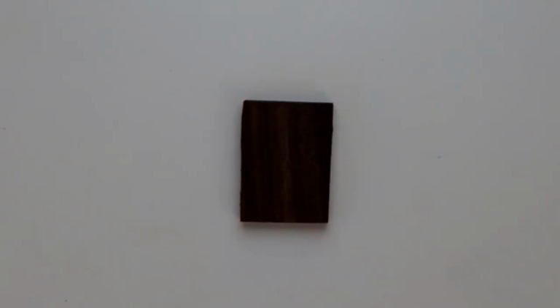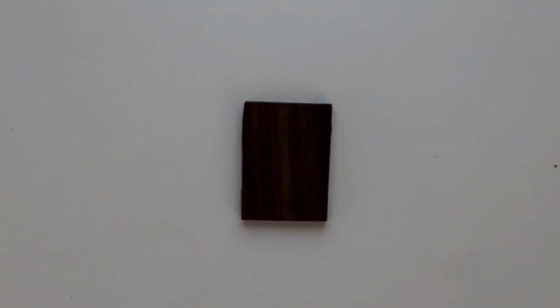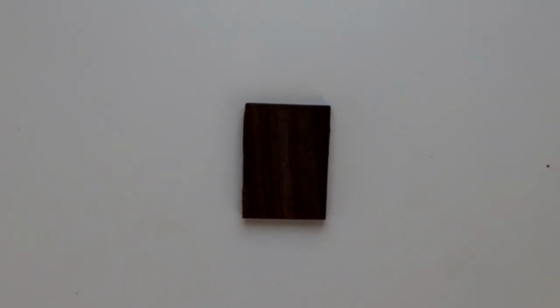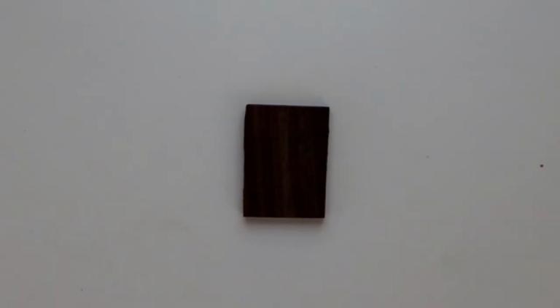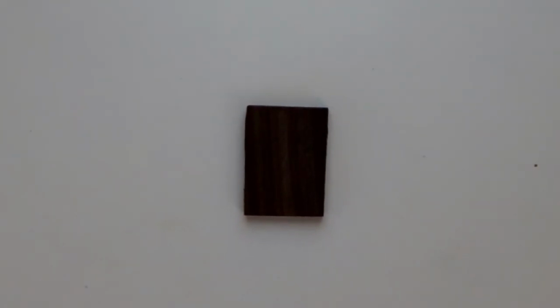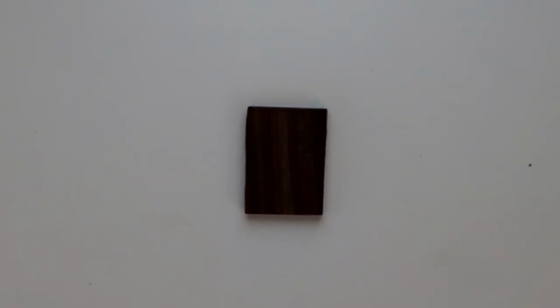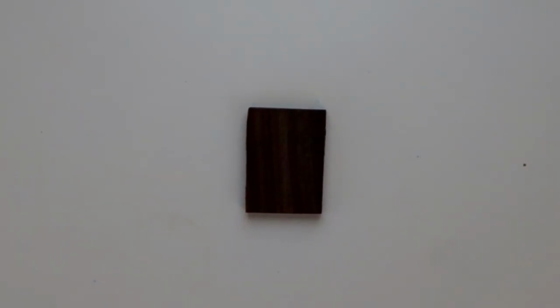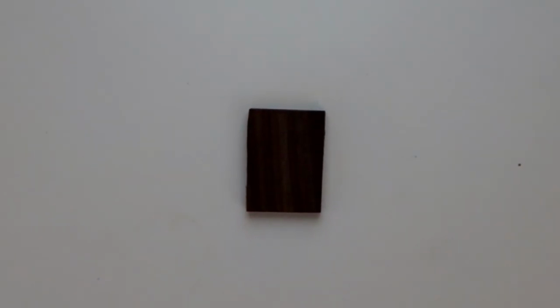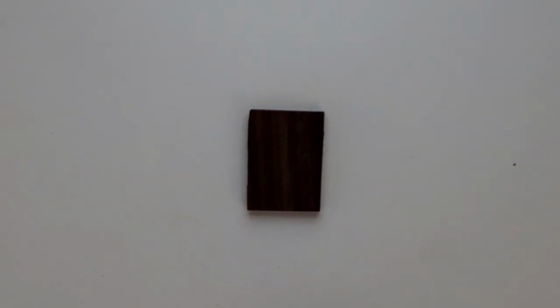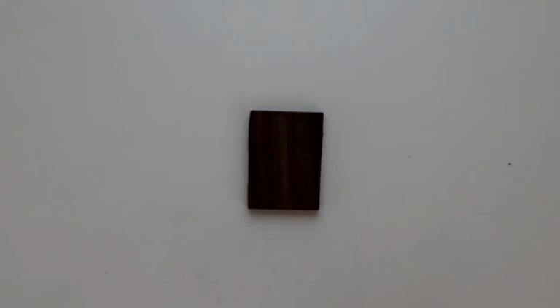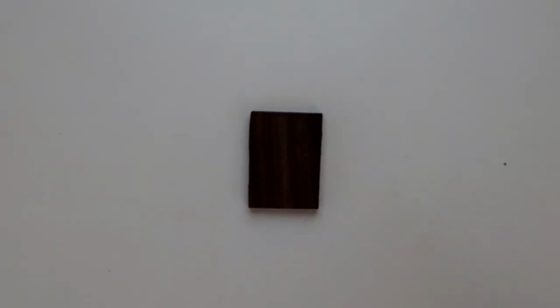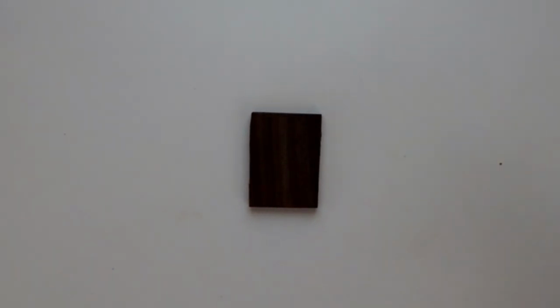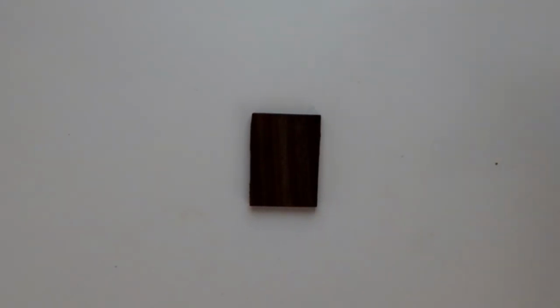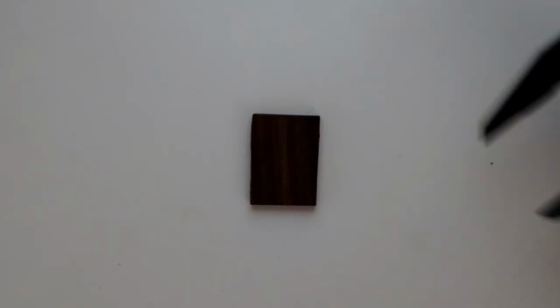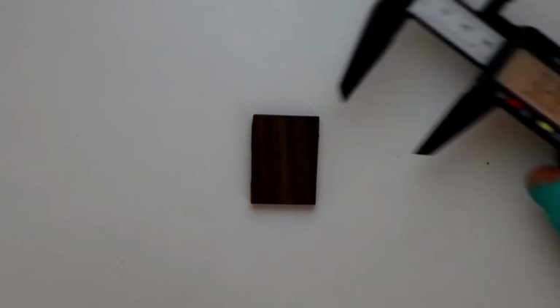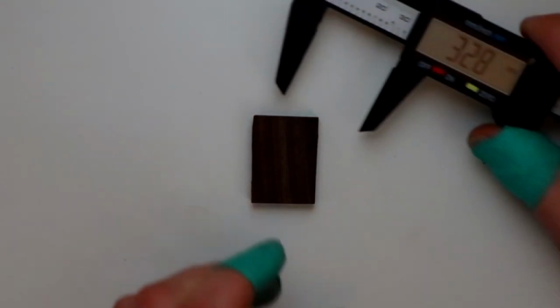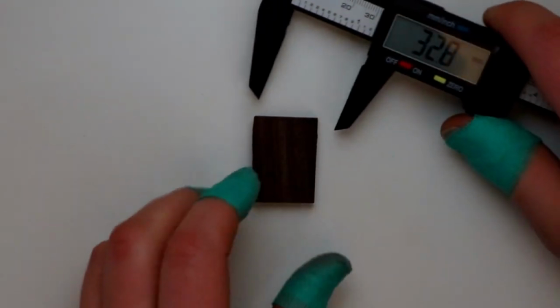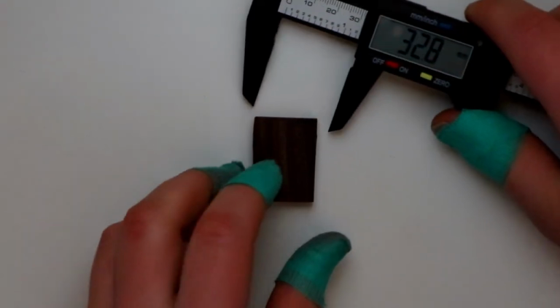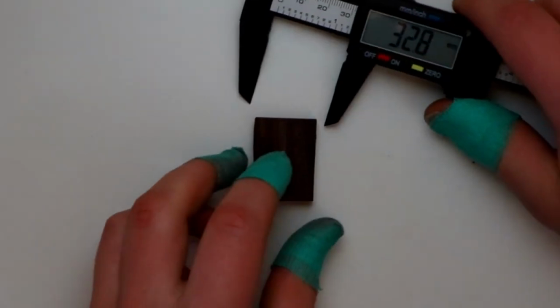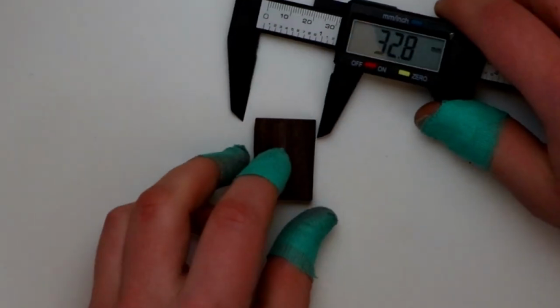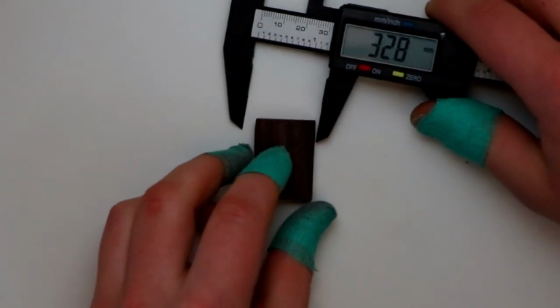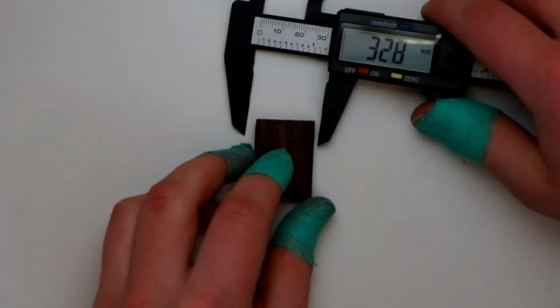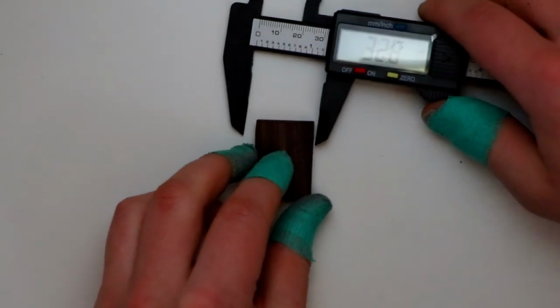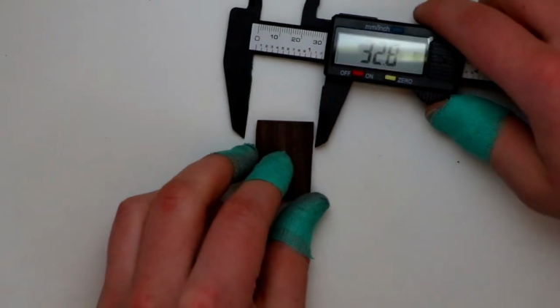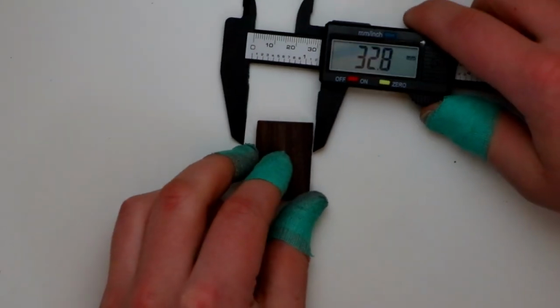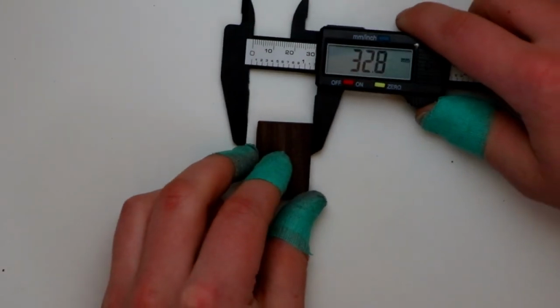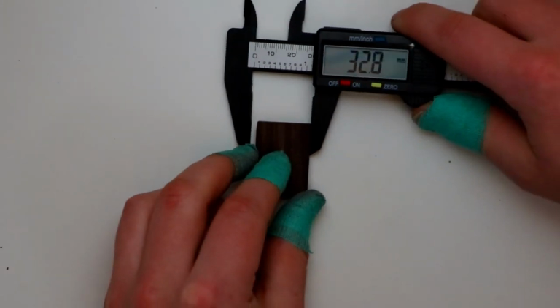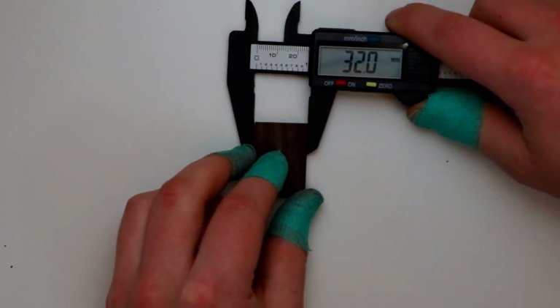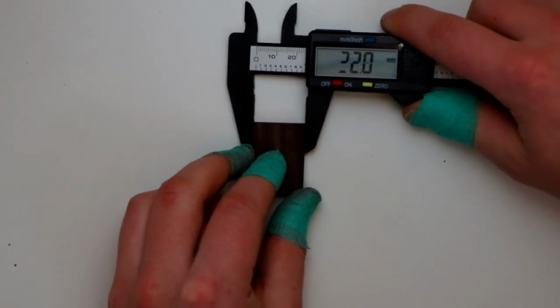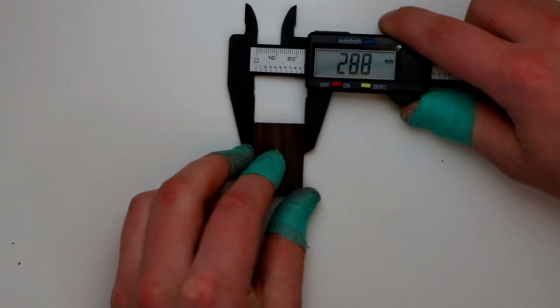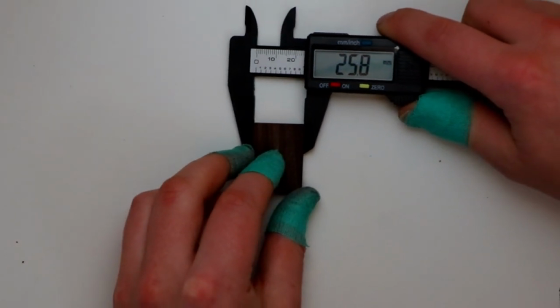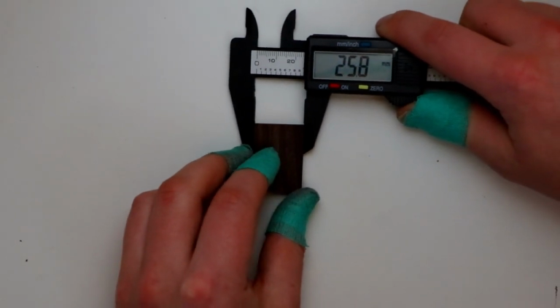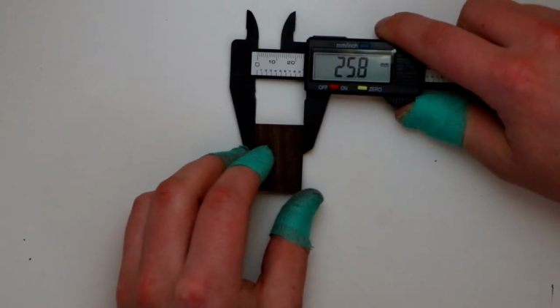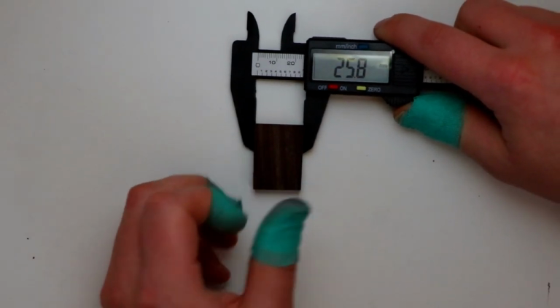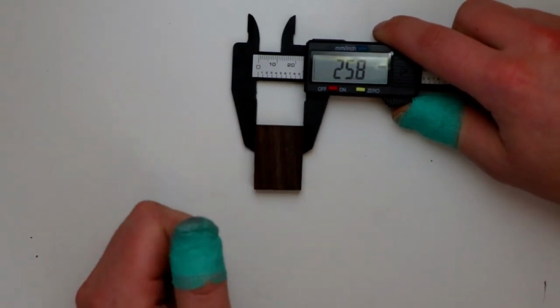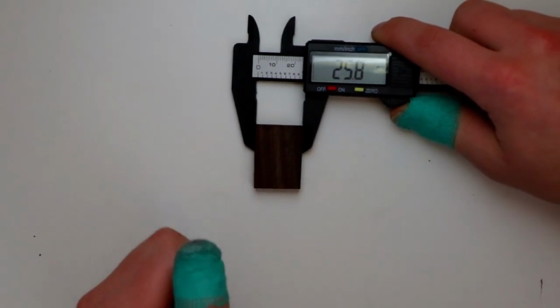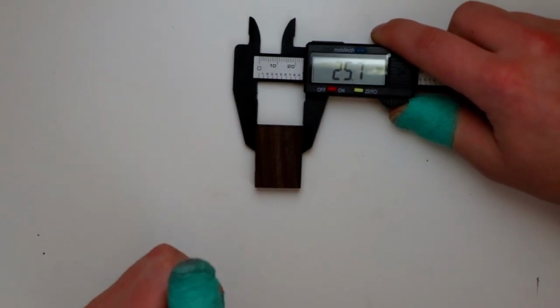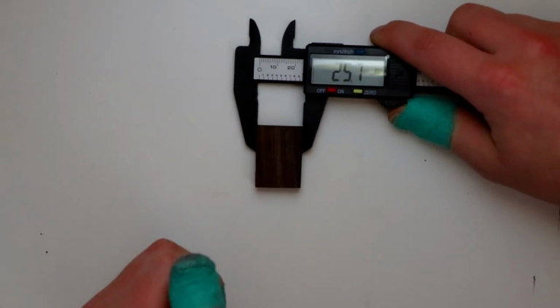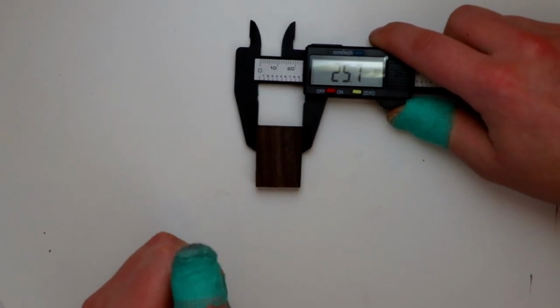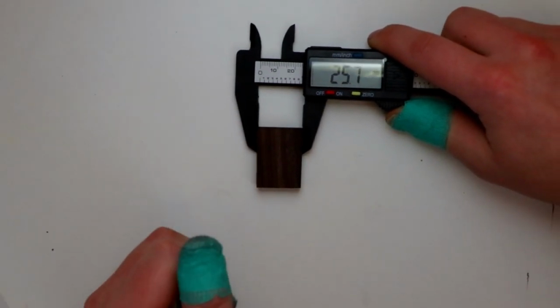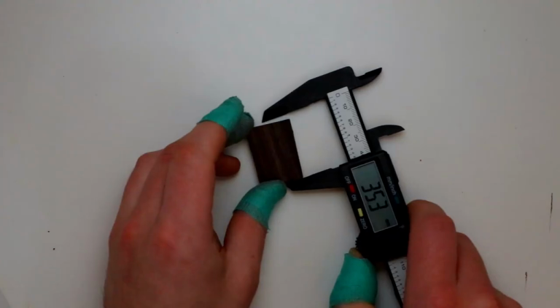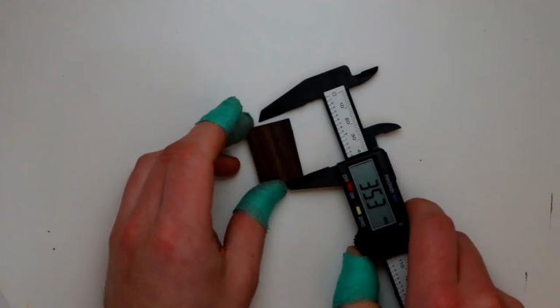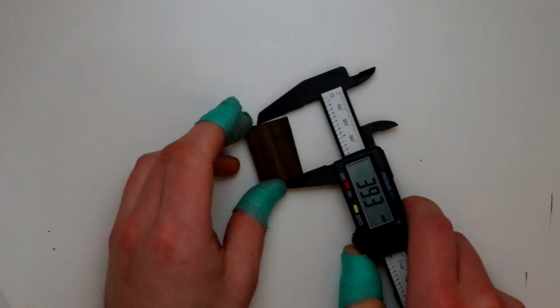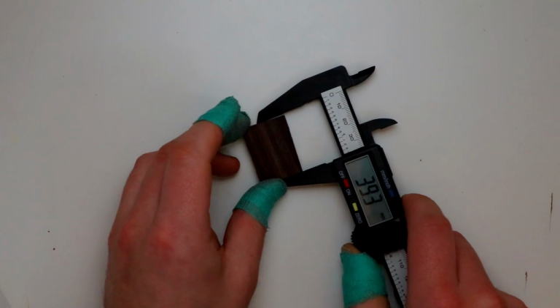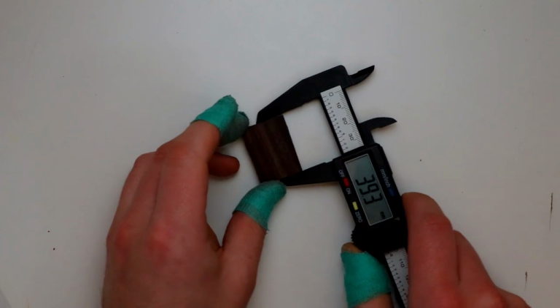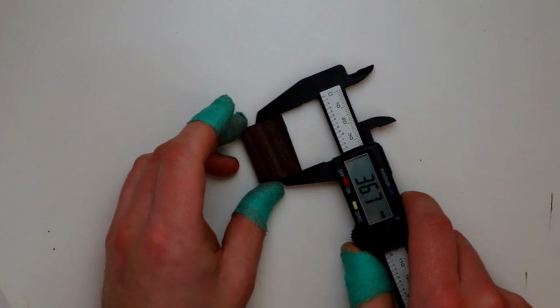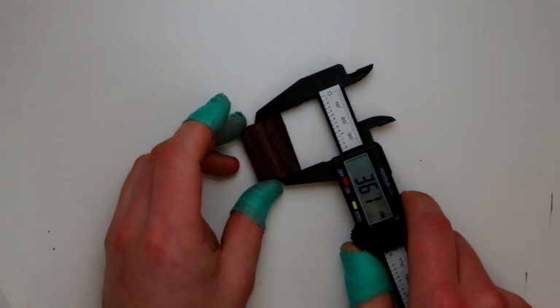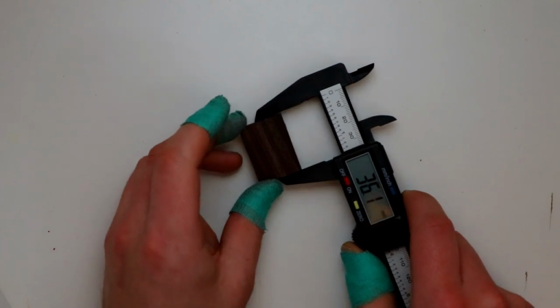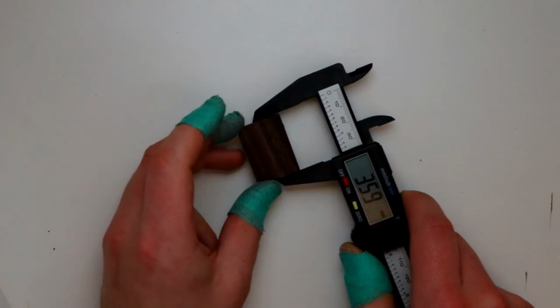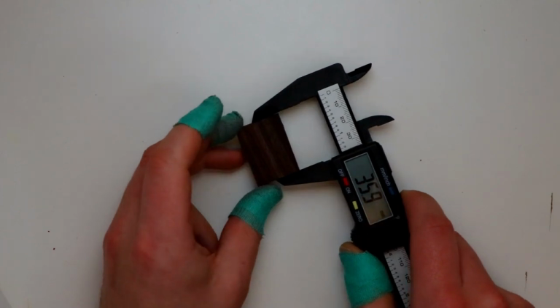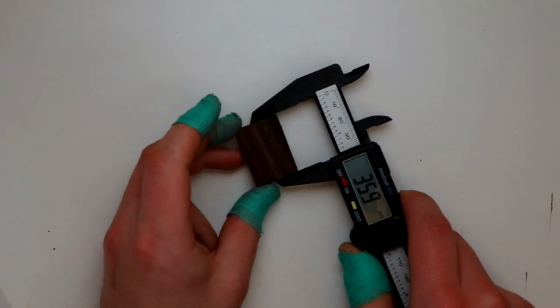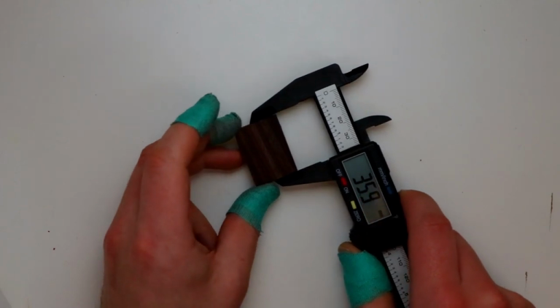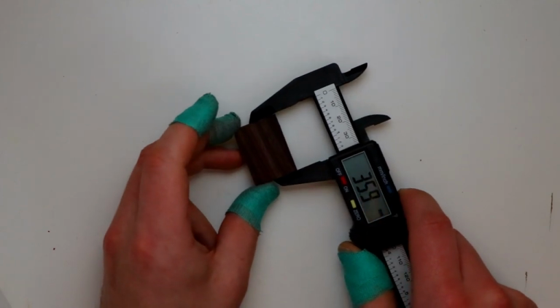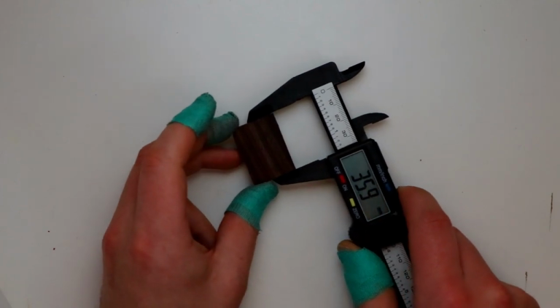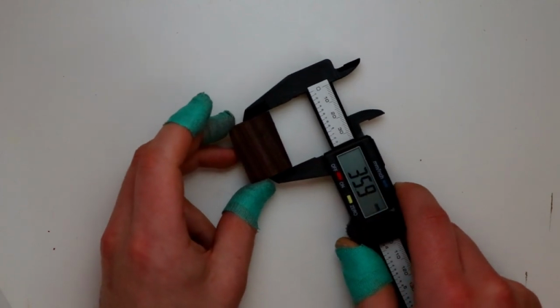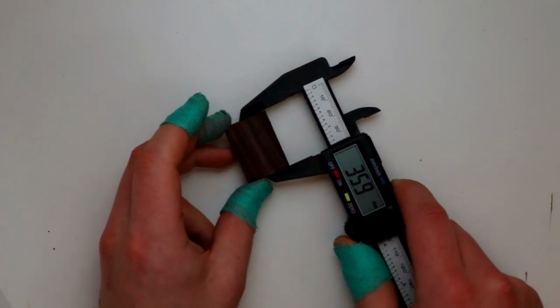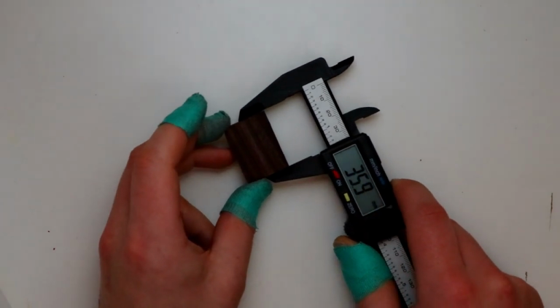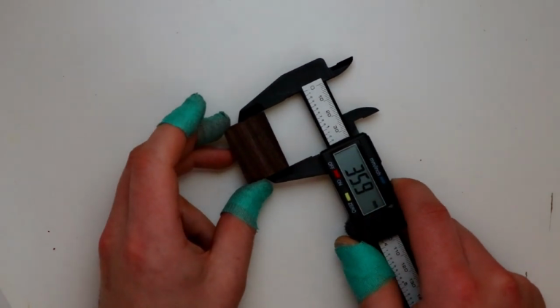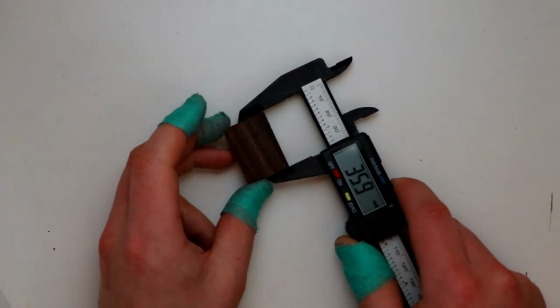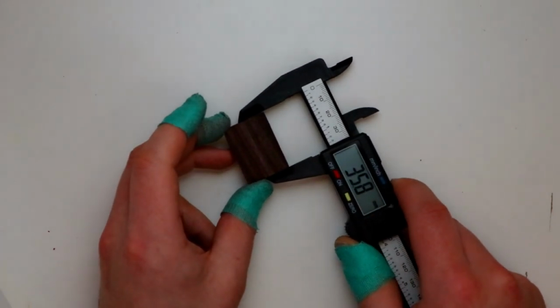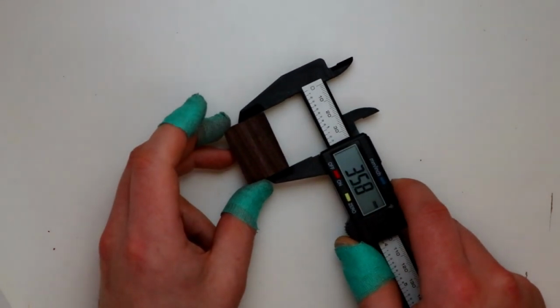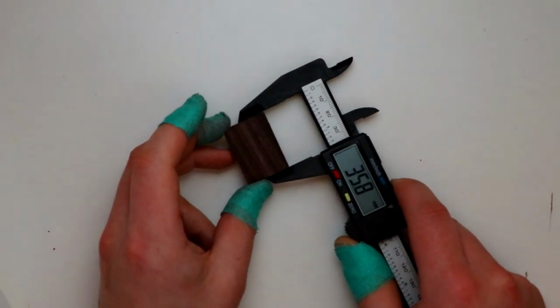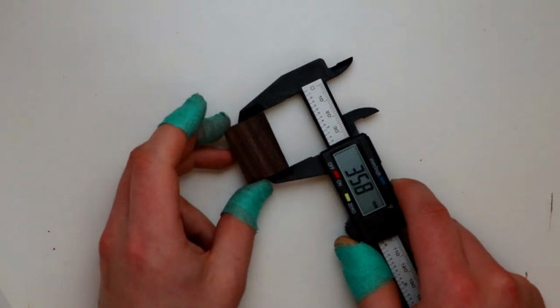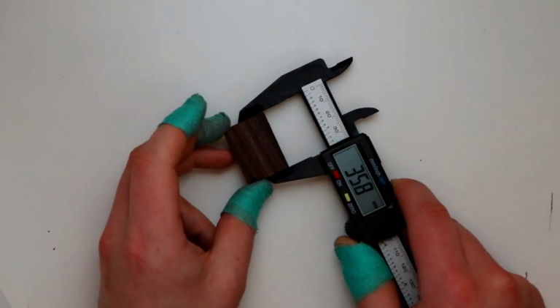Hey everyone, today I'm going to show you how I make one of my favourite pen designs. The double wooden twist, or pikorua, as it's known in Māori.